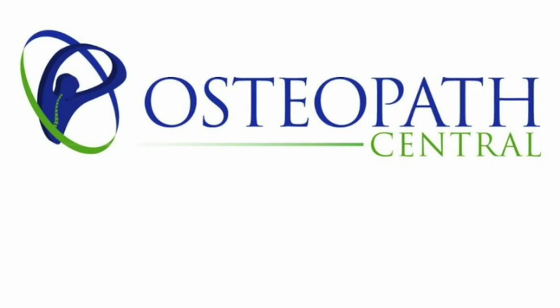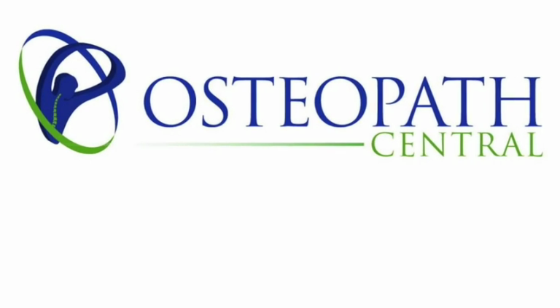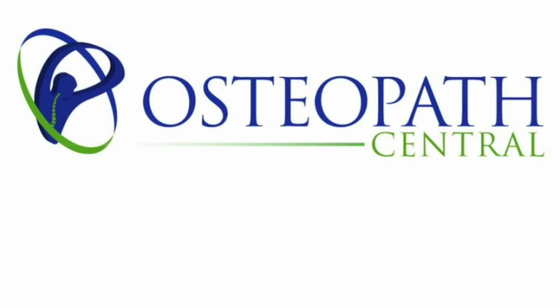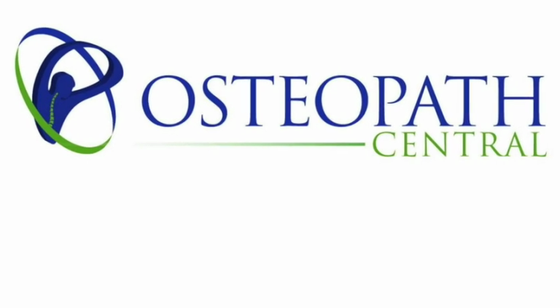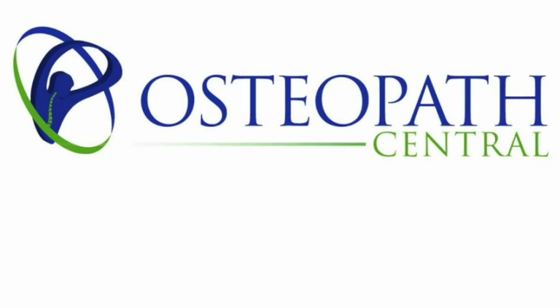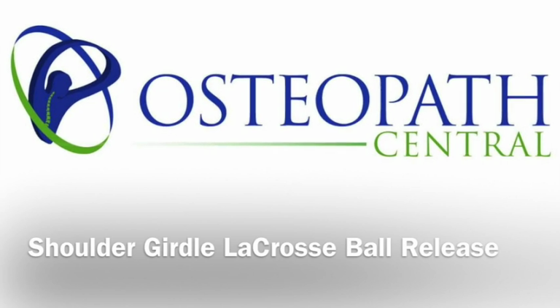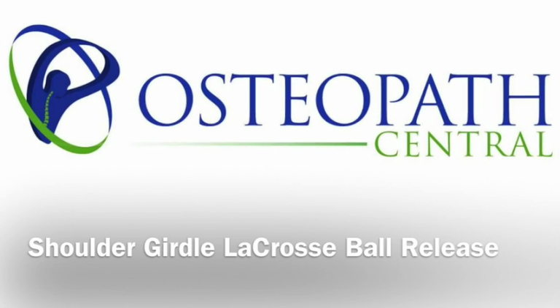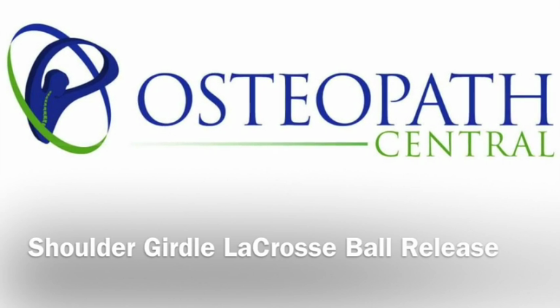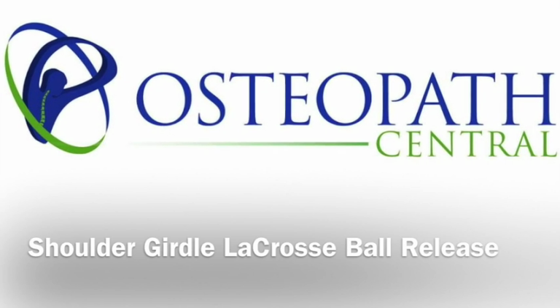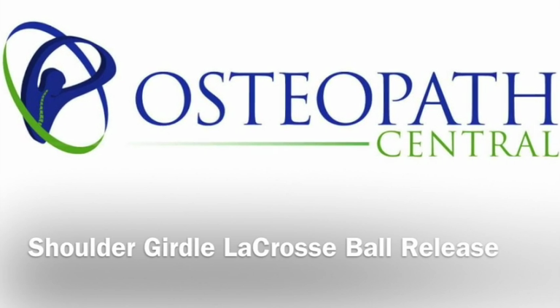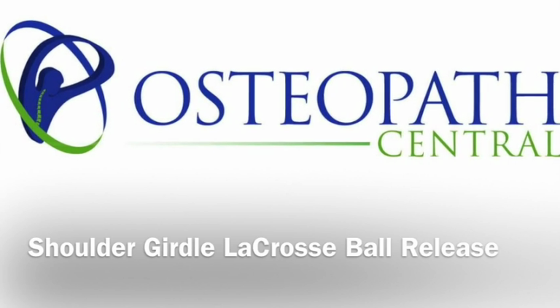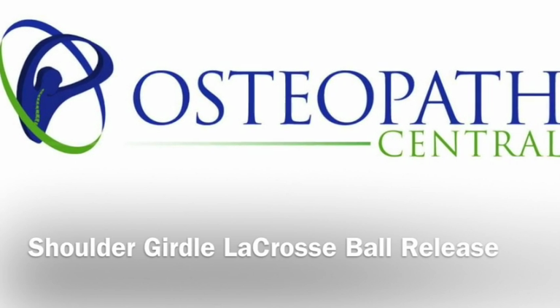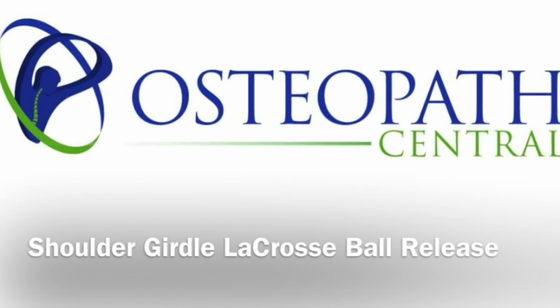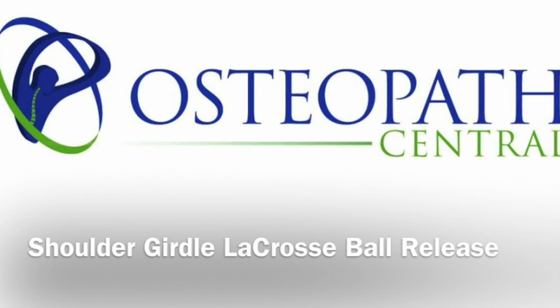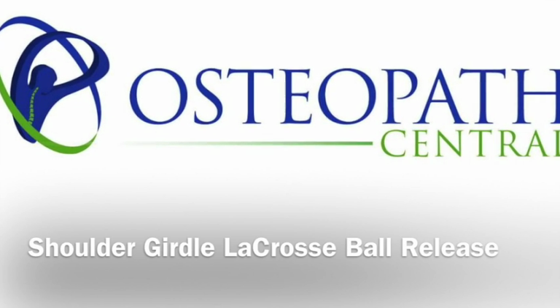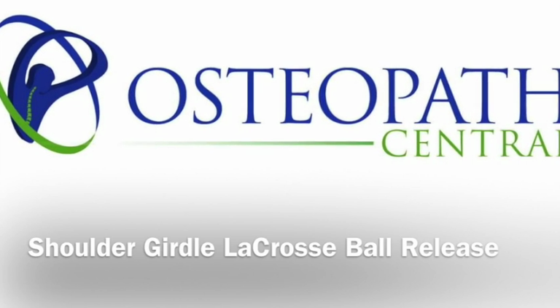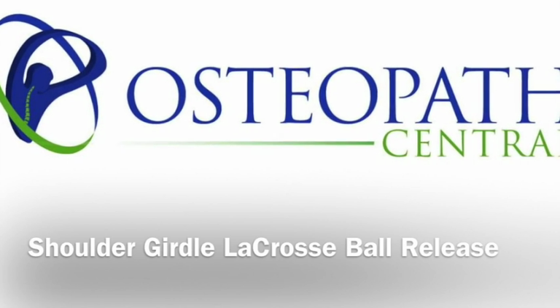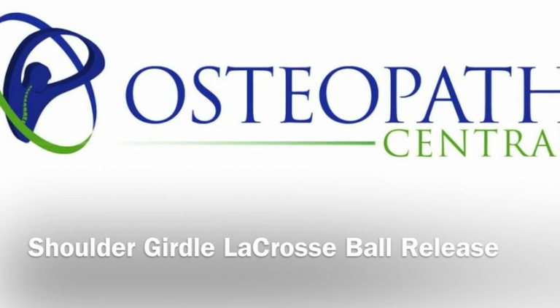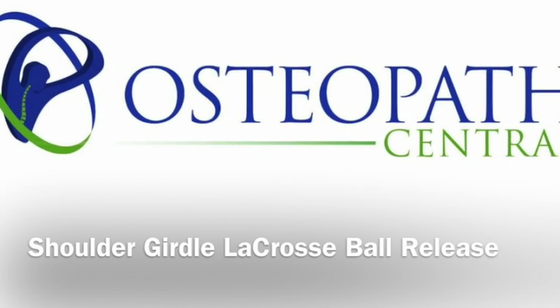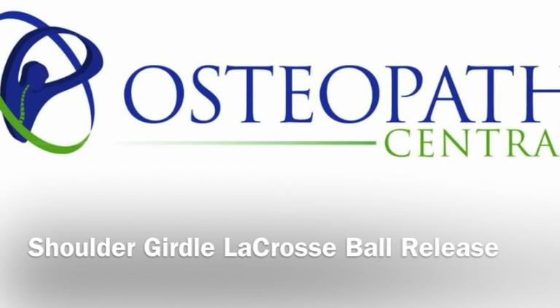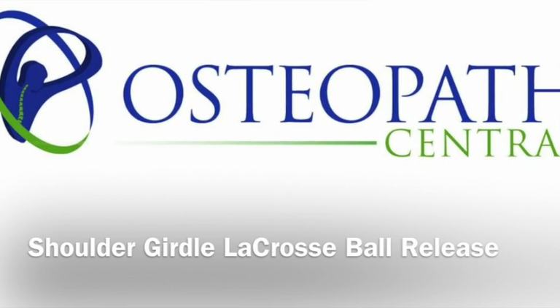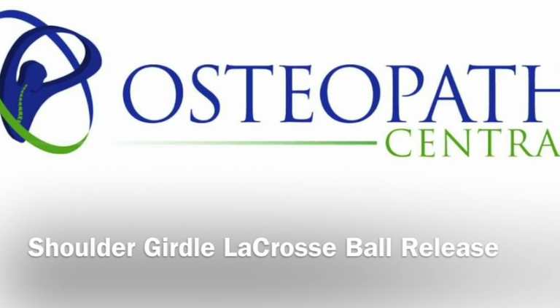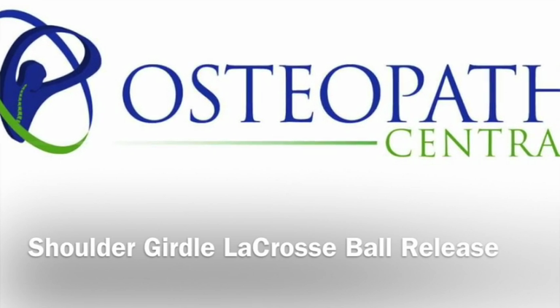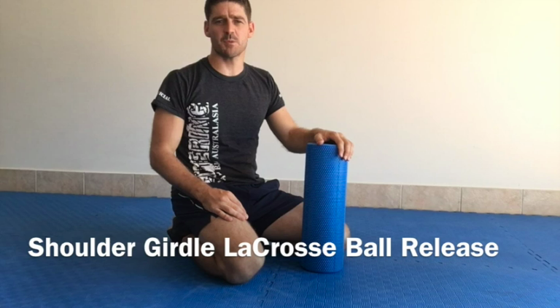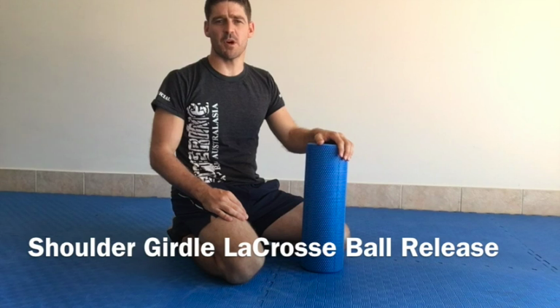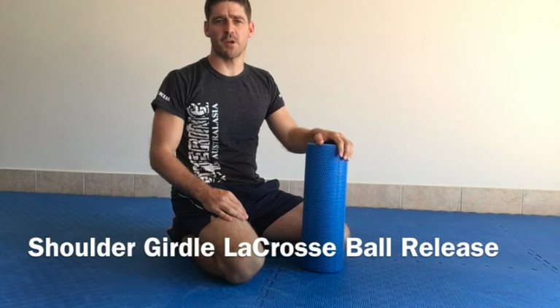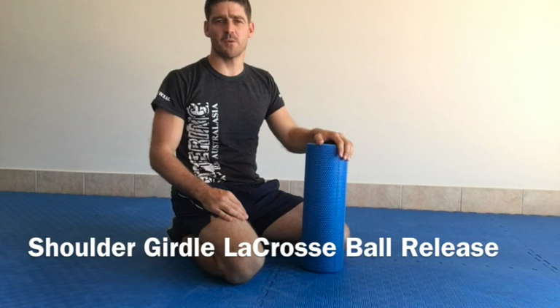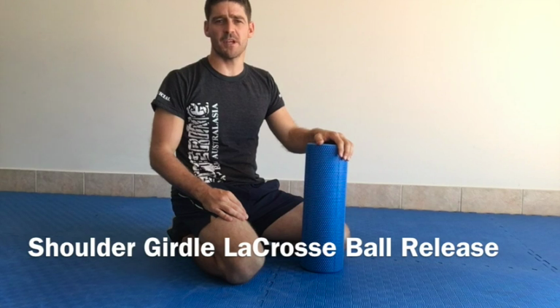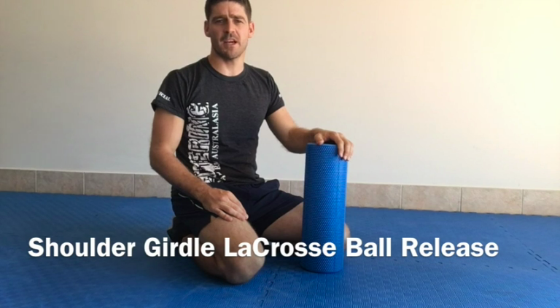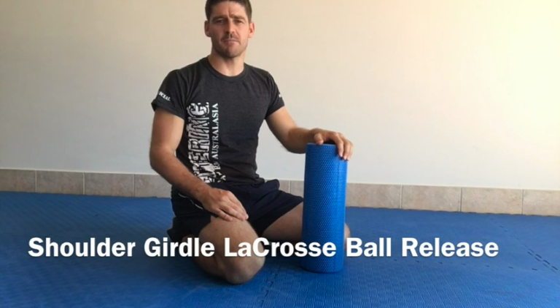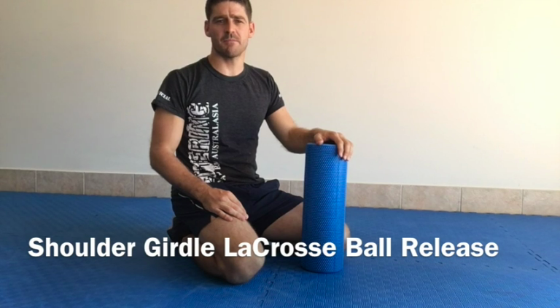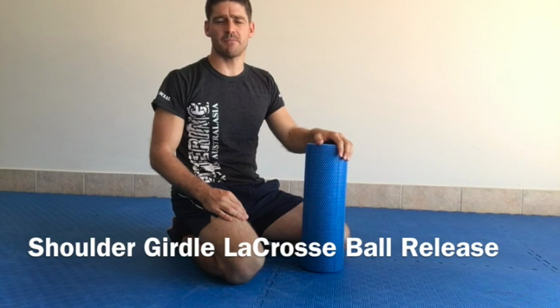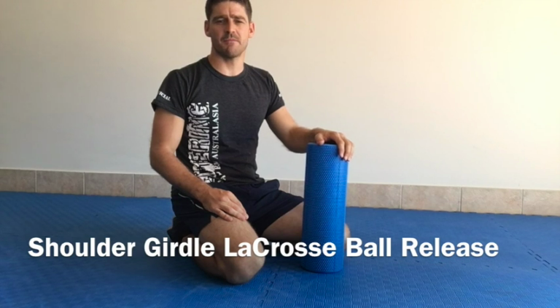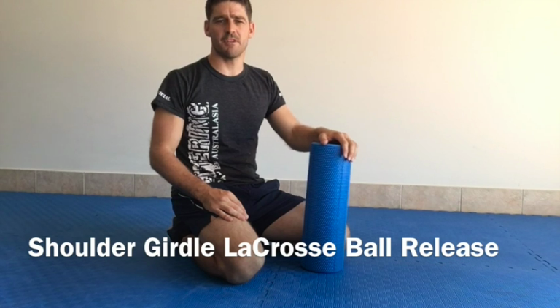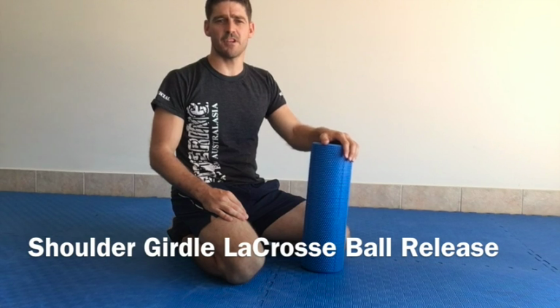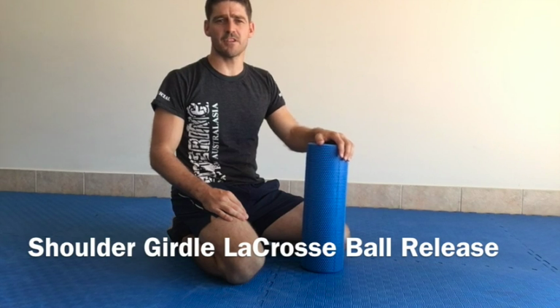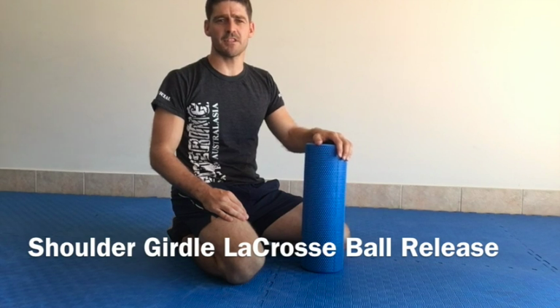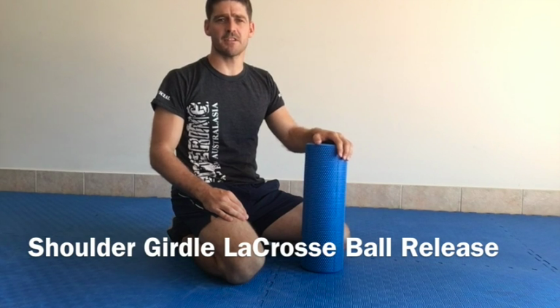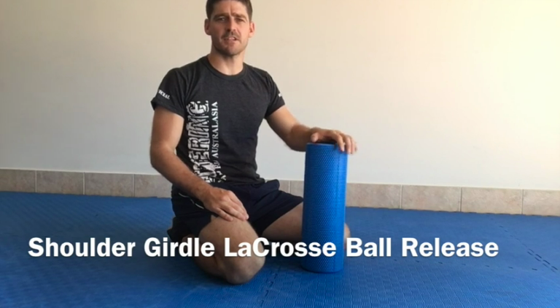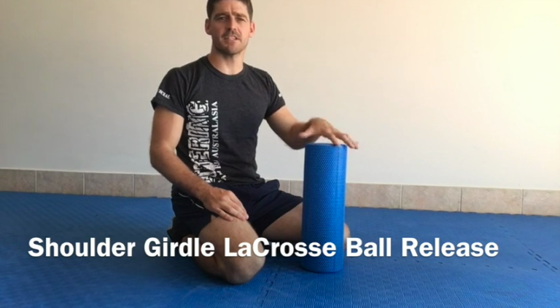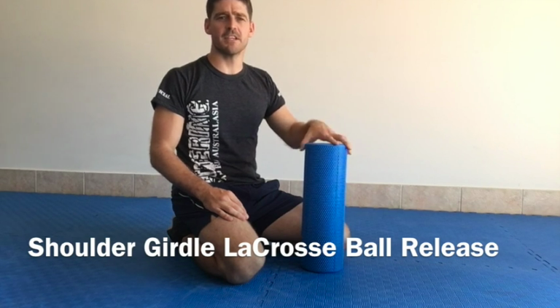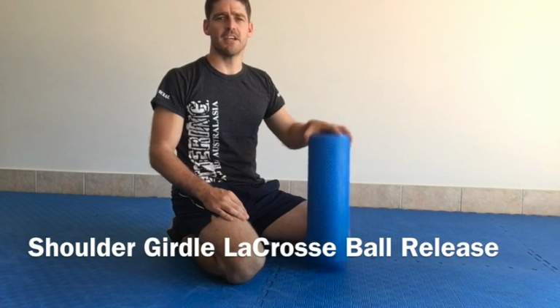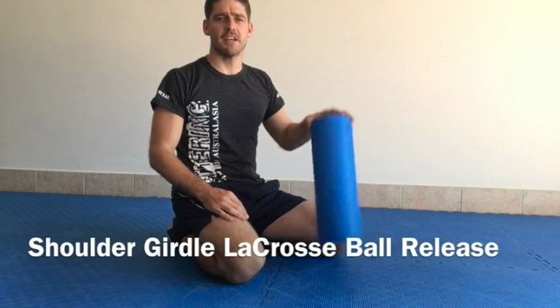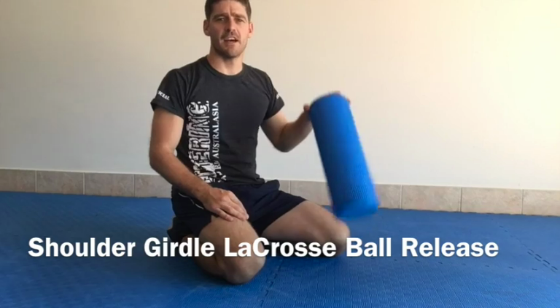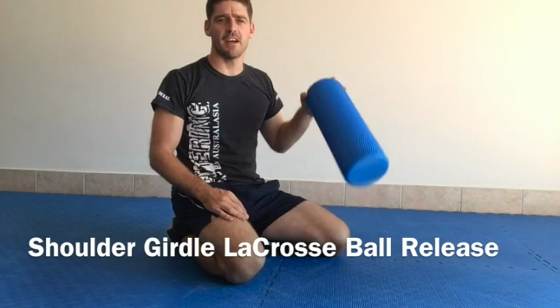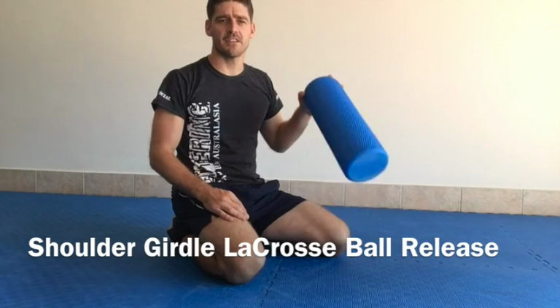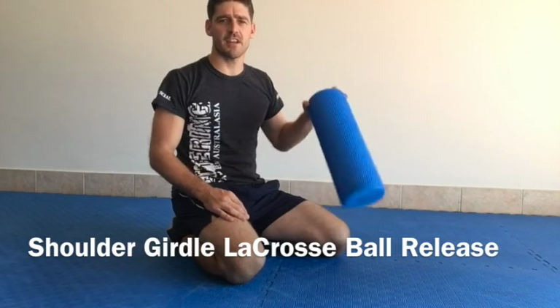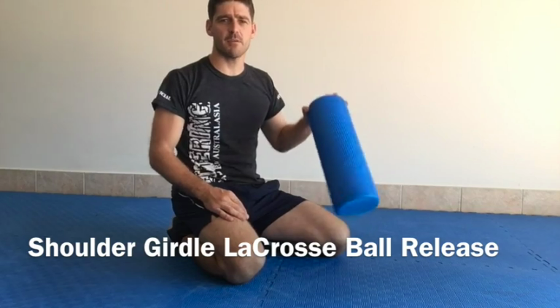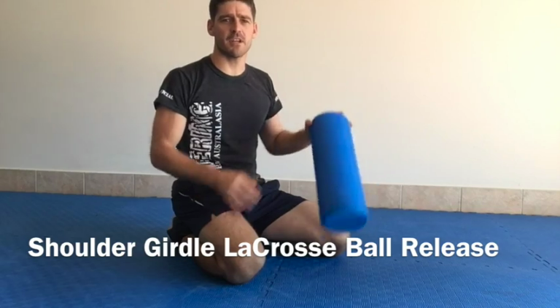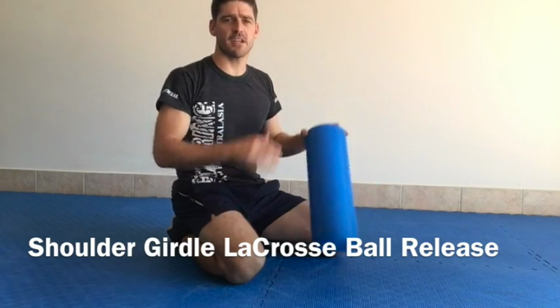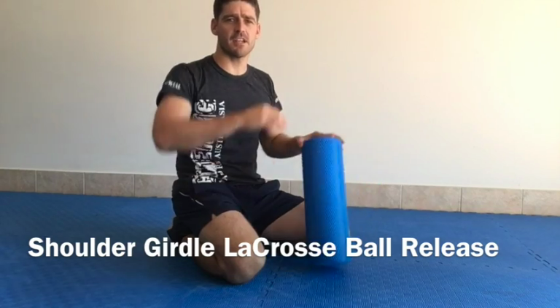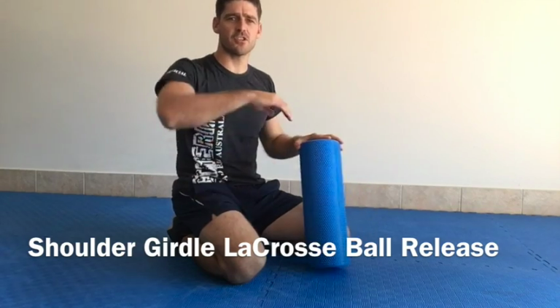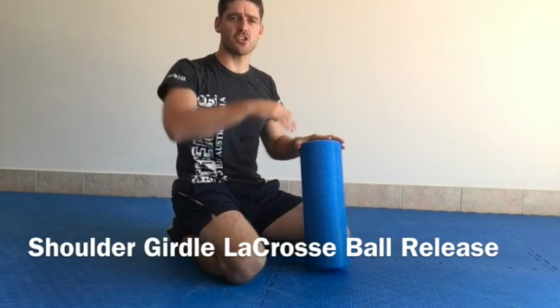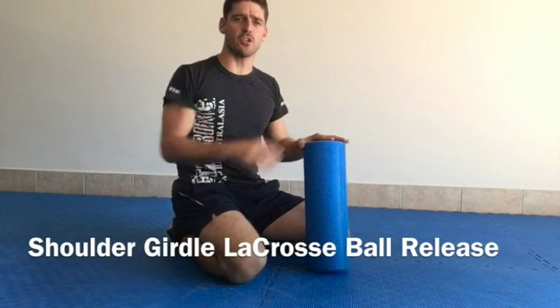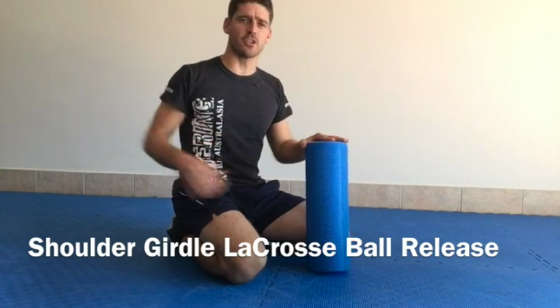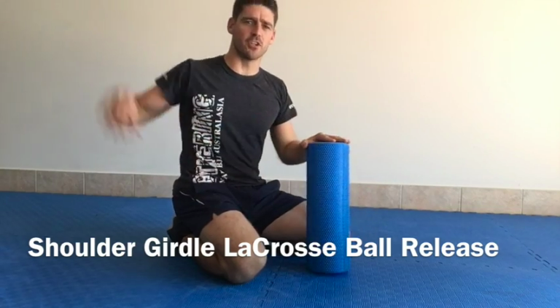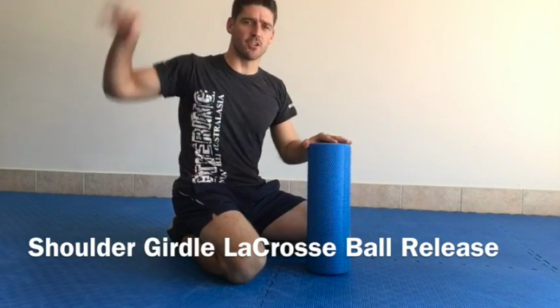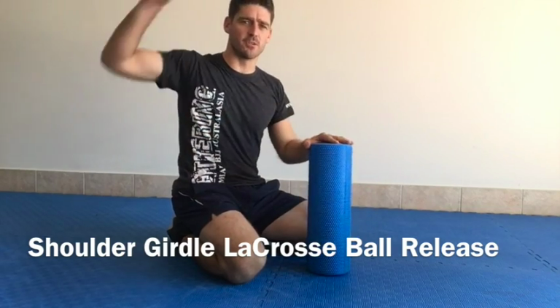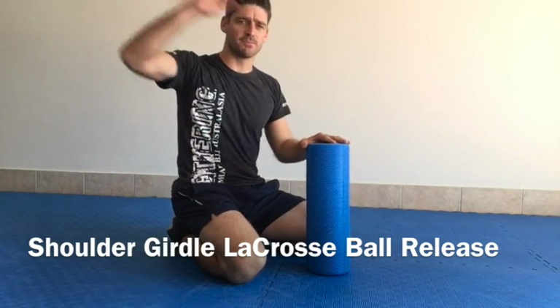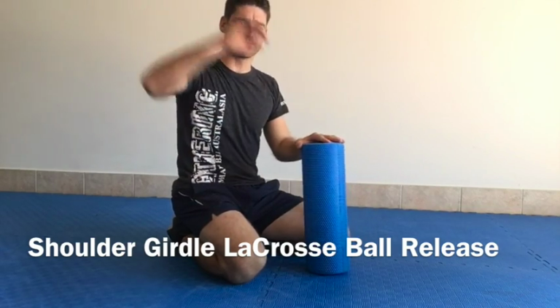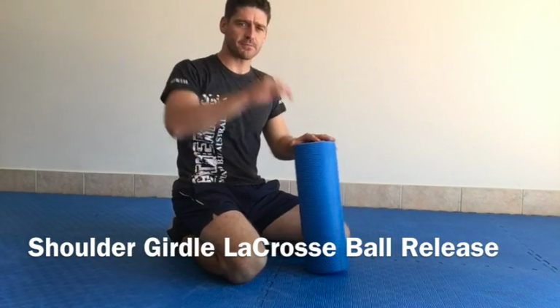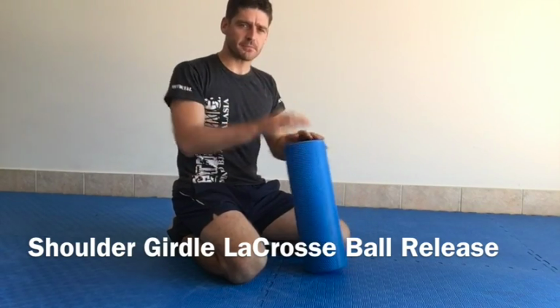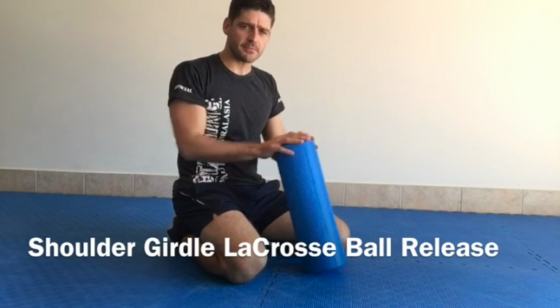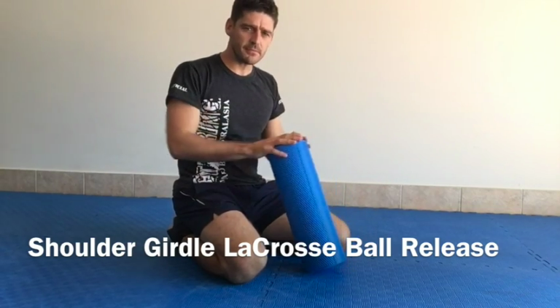Adam Thomas, Osteopath at Osteopath Central Sports and Spinal Rehab video series. Today we're going to get into the shoulder girdle.